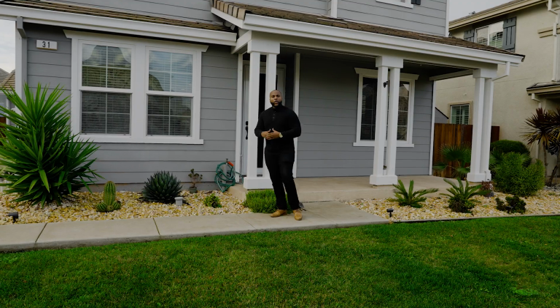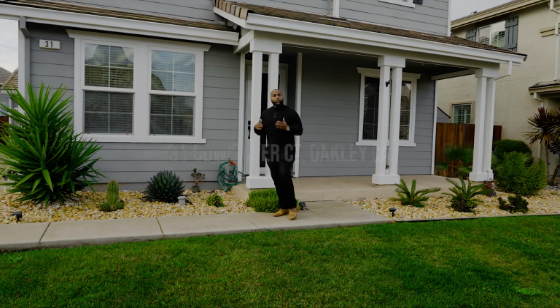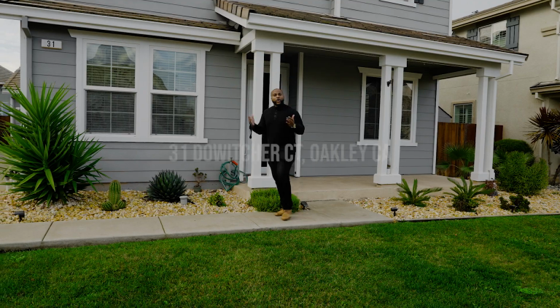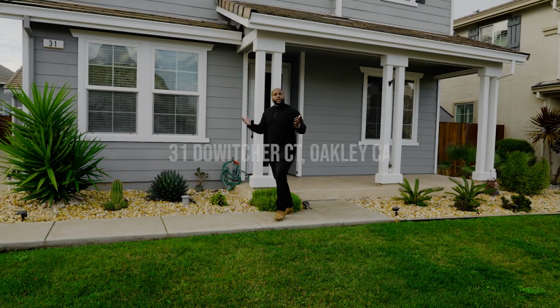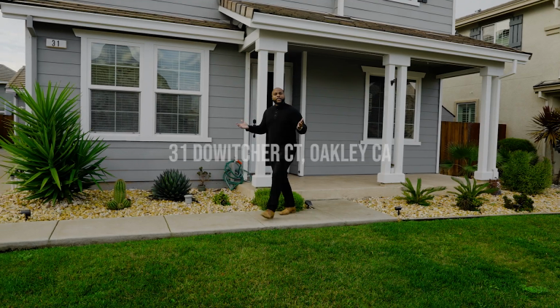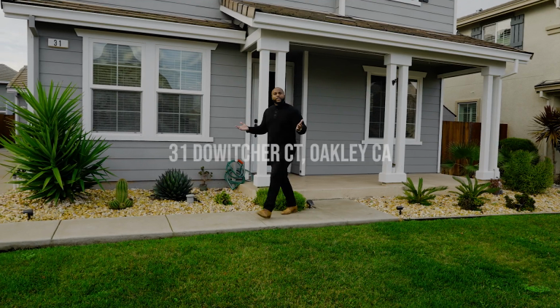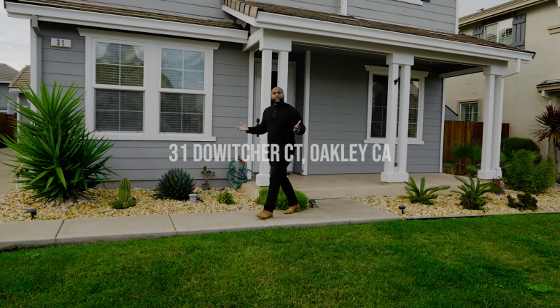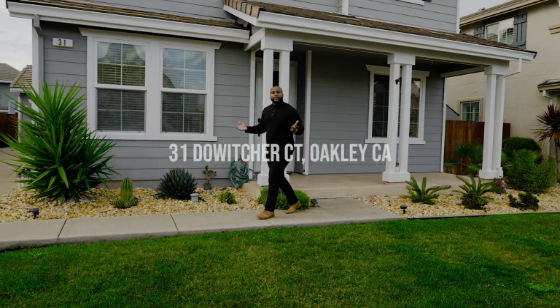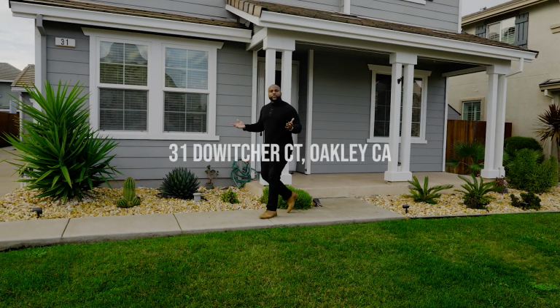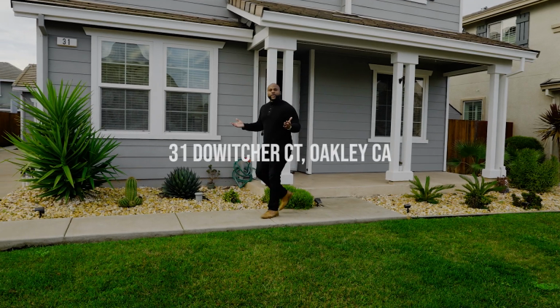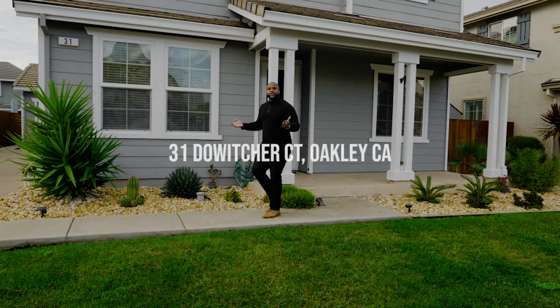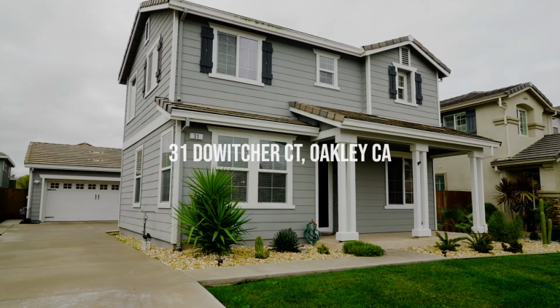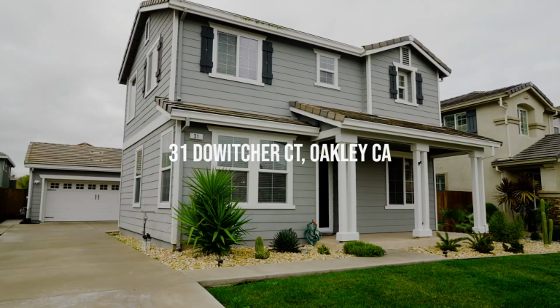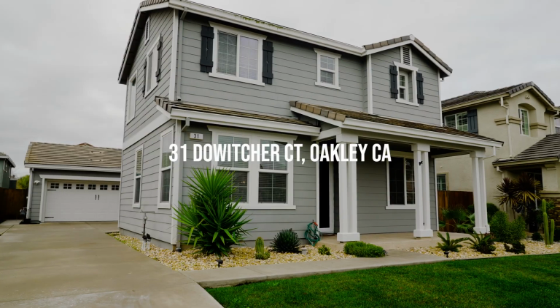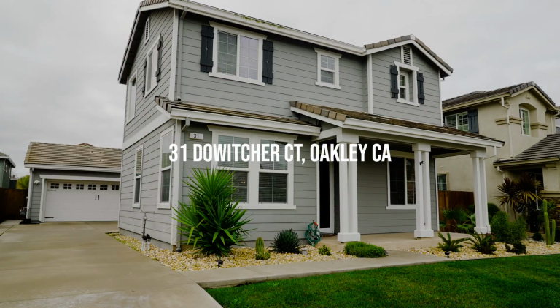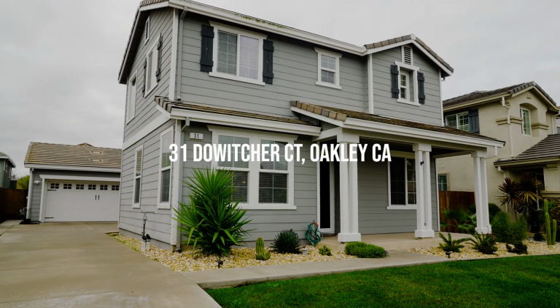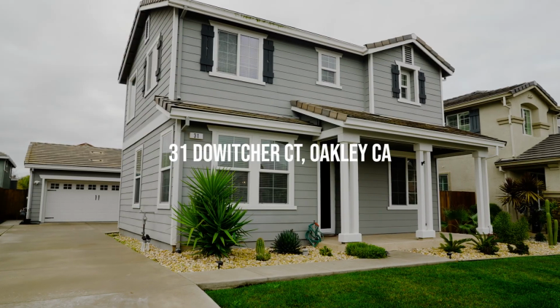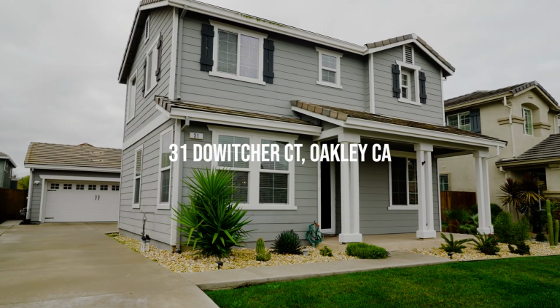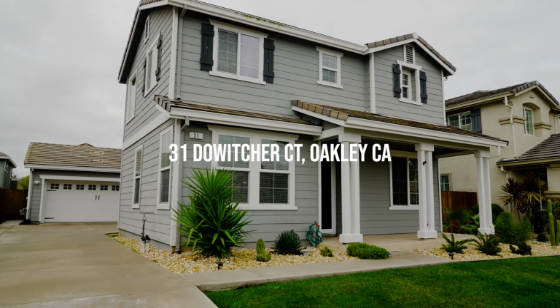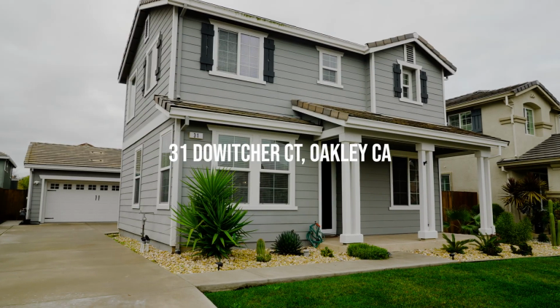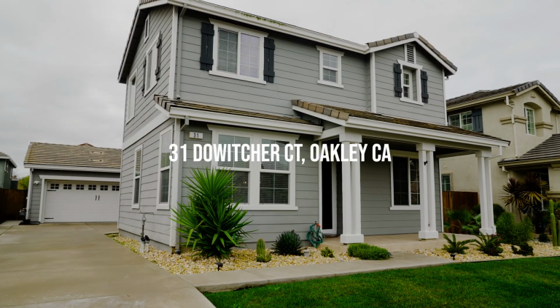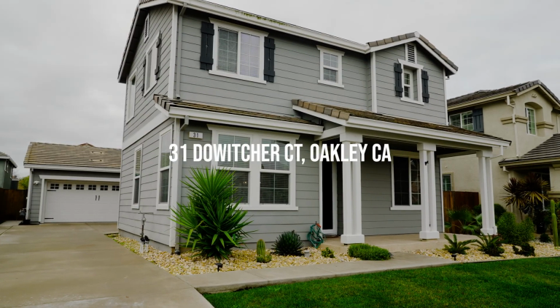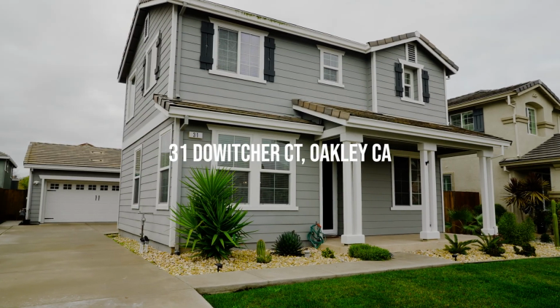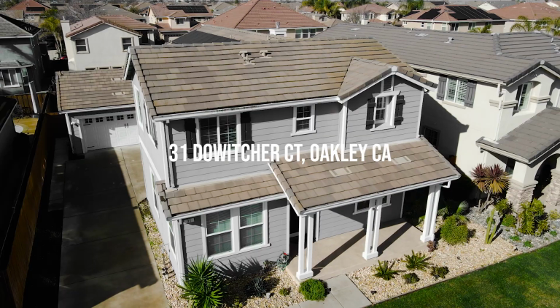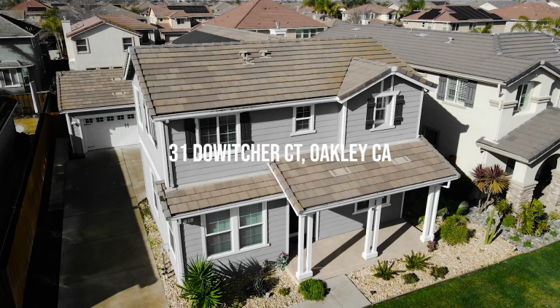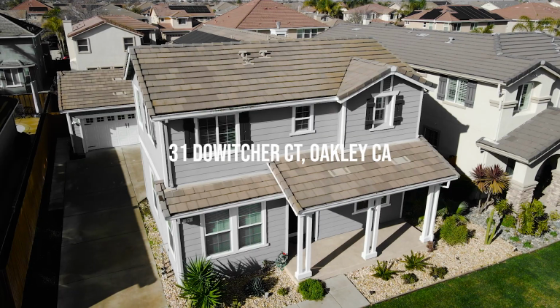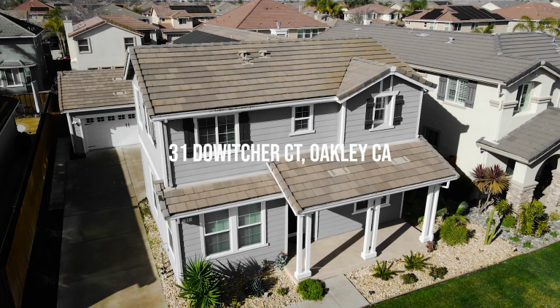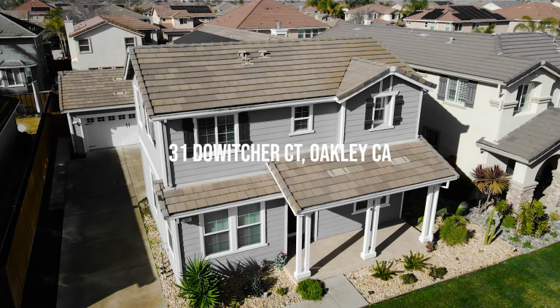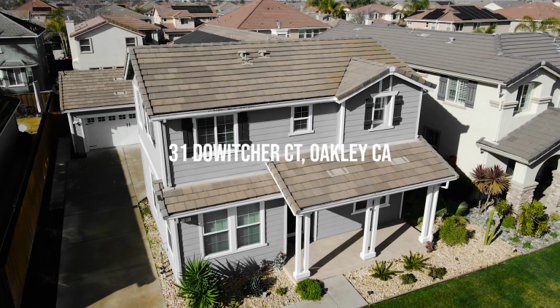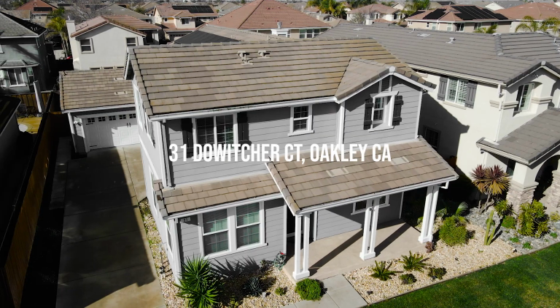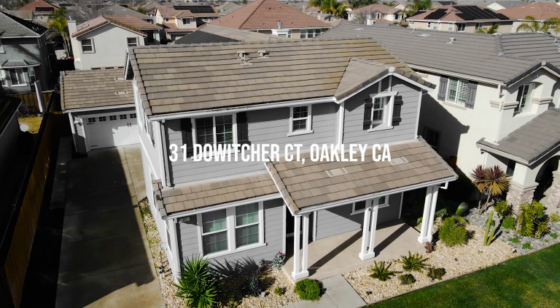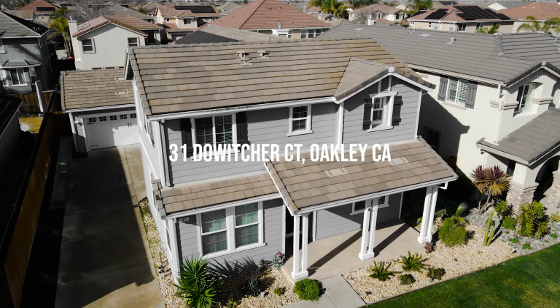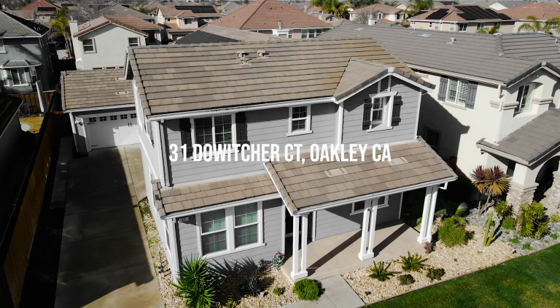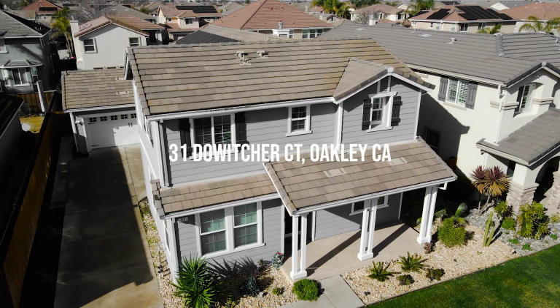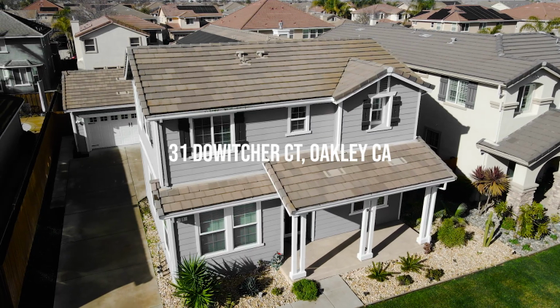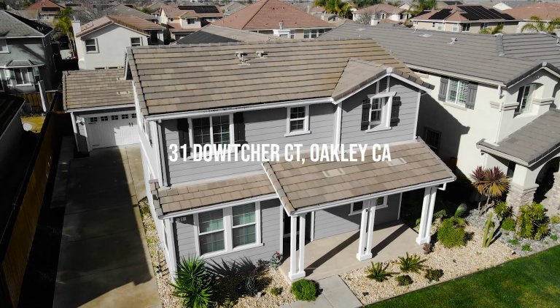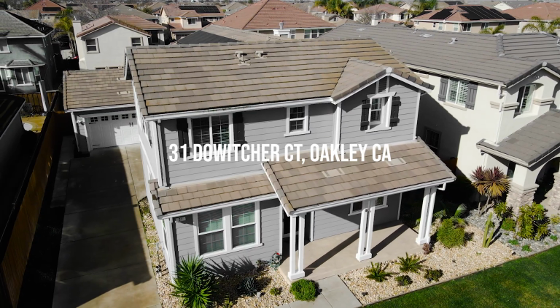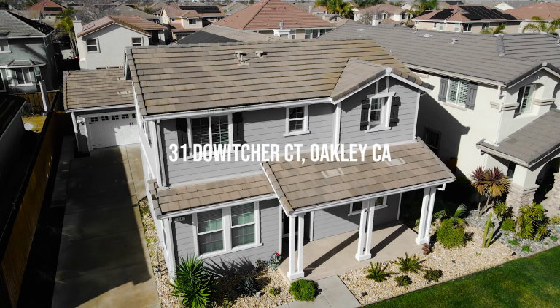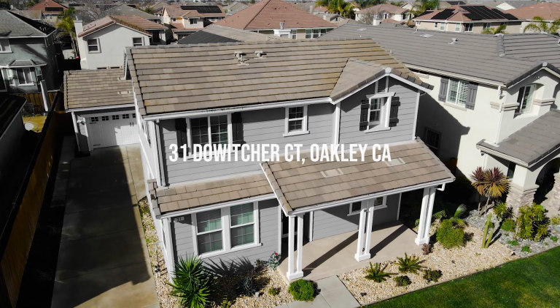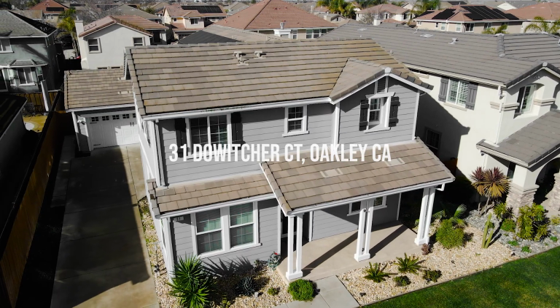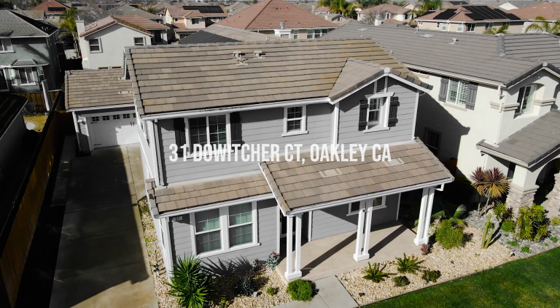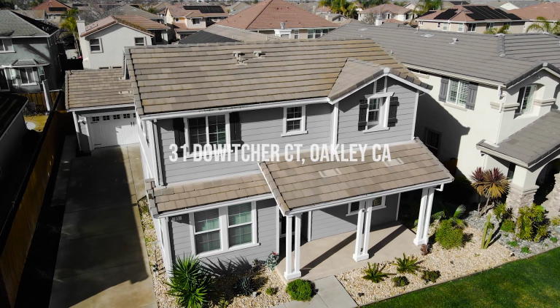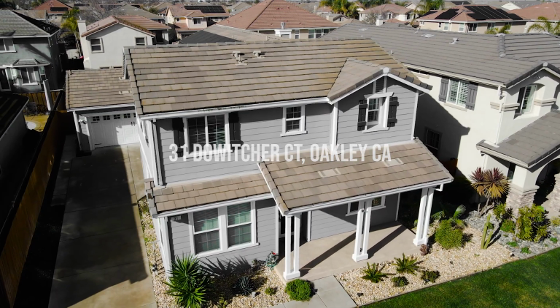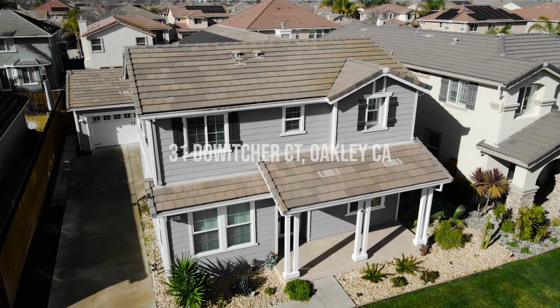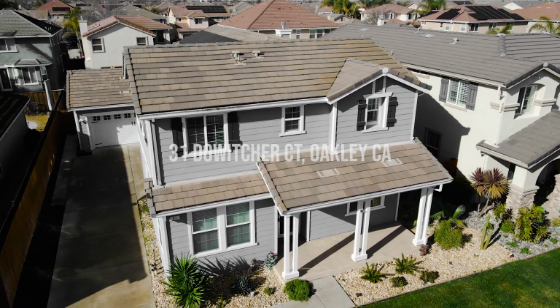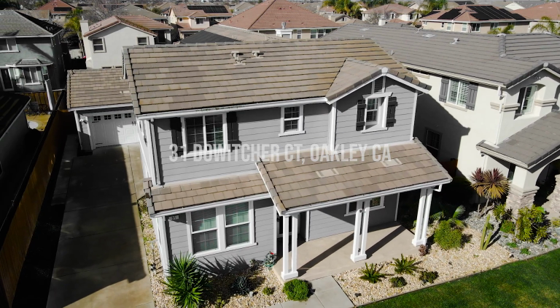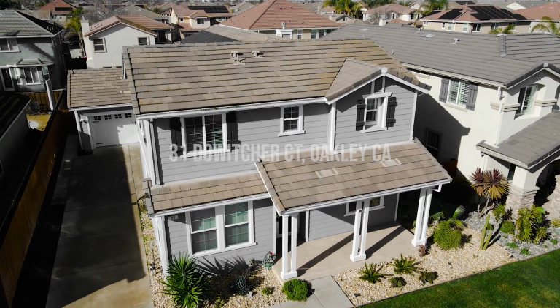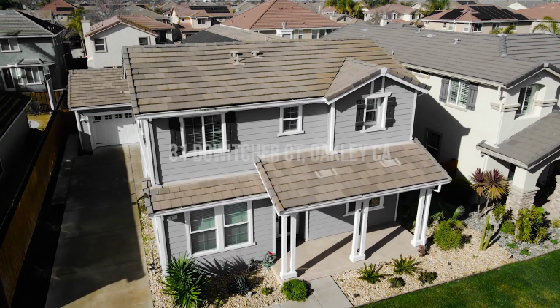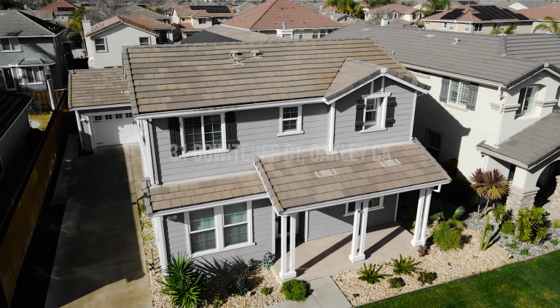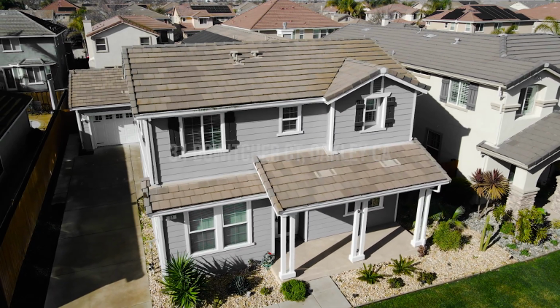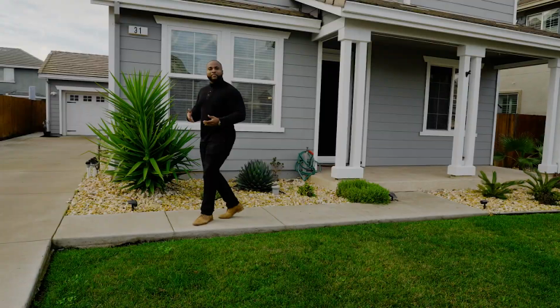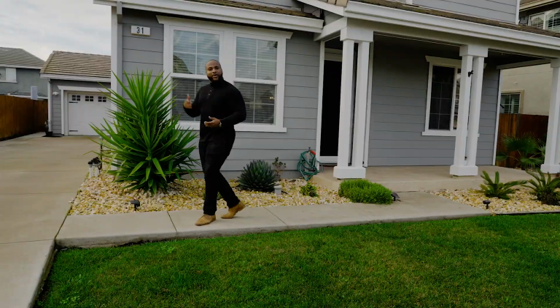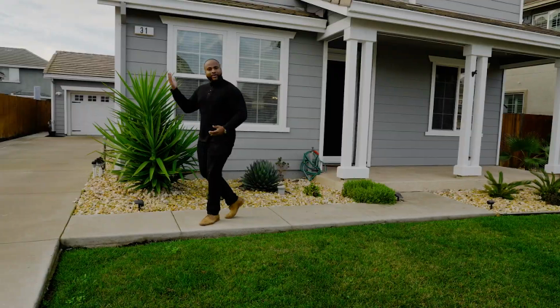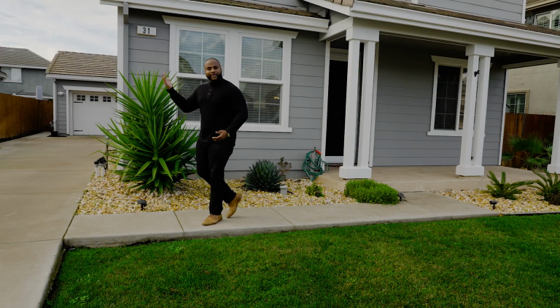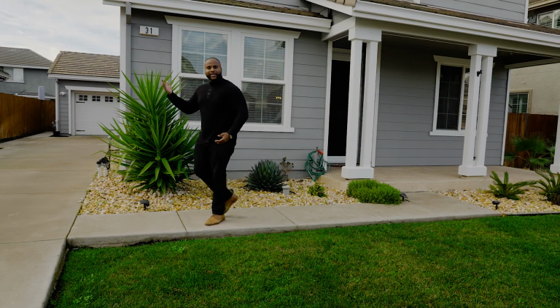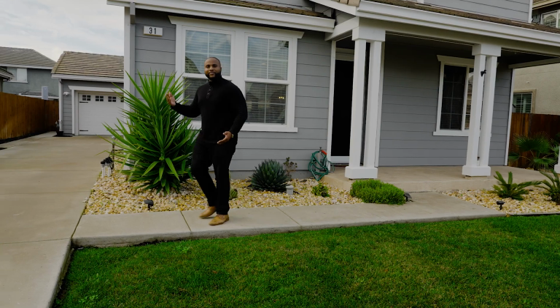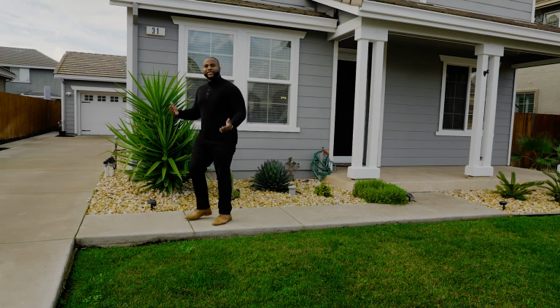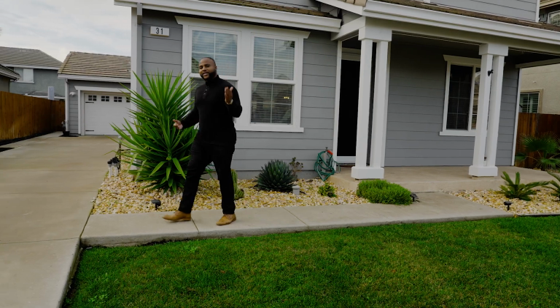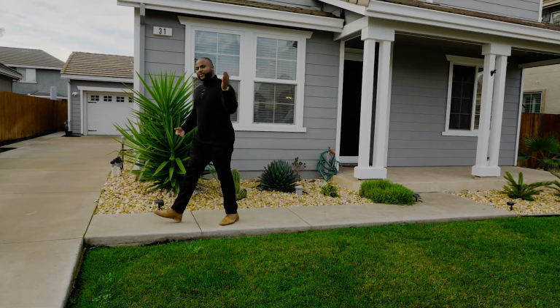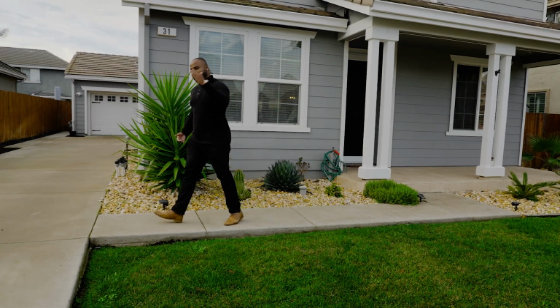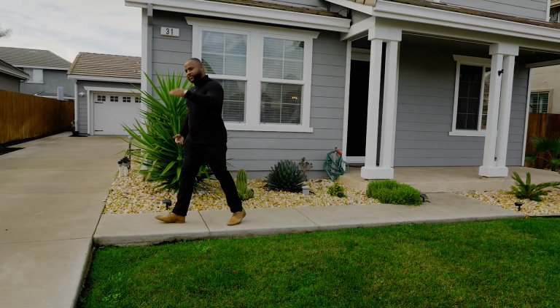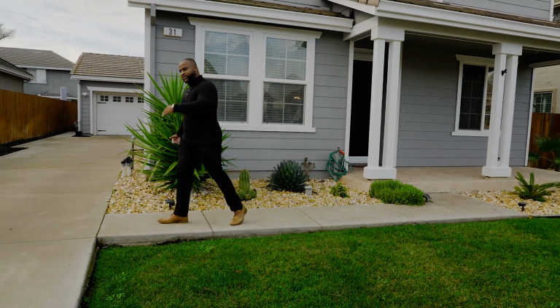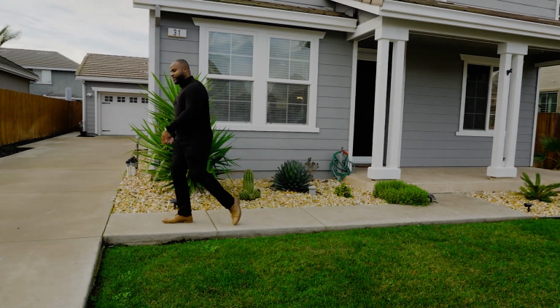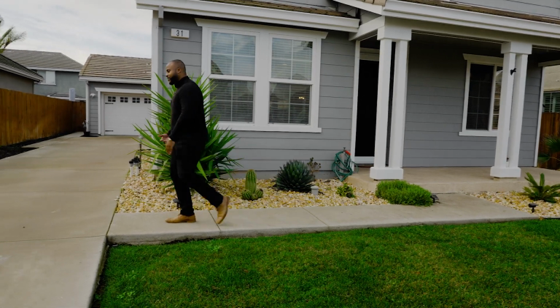Welcome to 31 Door Orchard Court in Oakley, California. This home is one of a kind. Come on, let me take you on the tour.